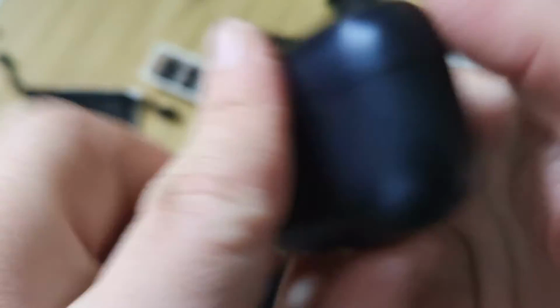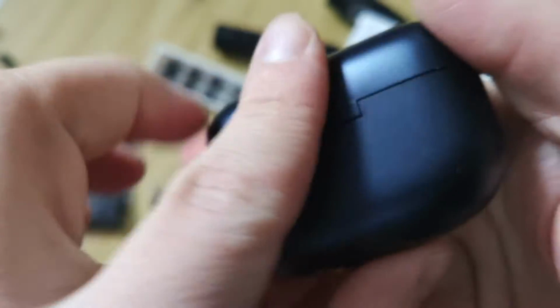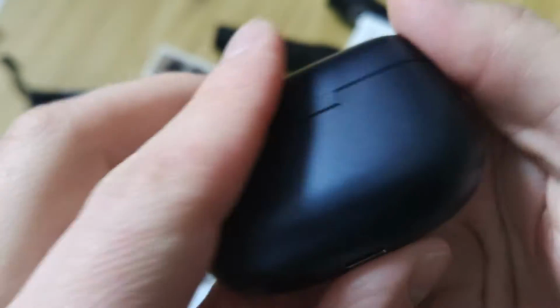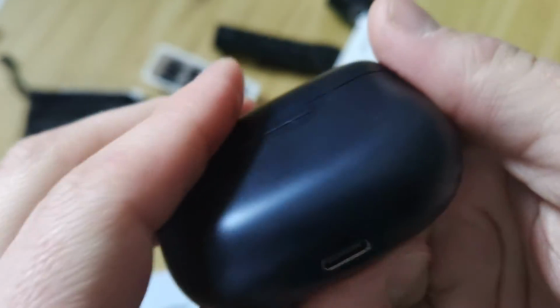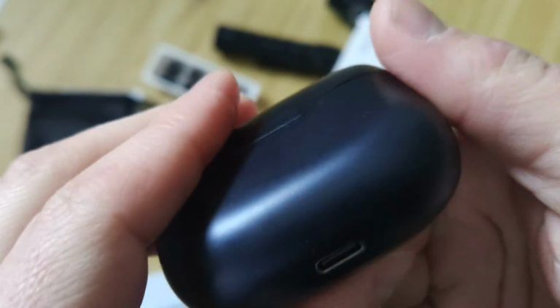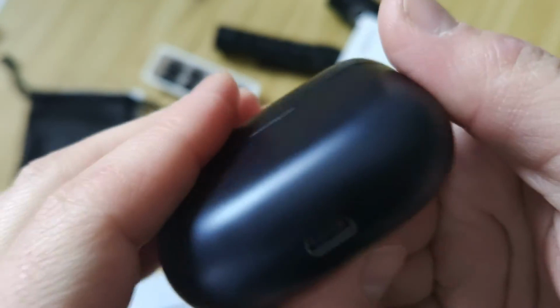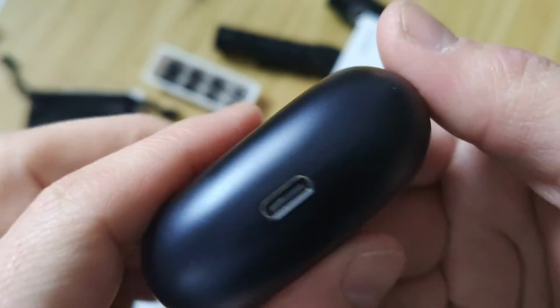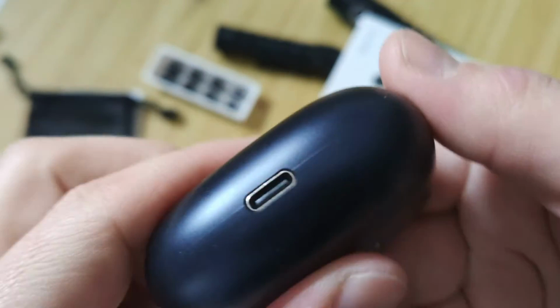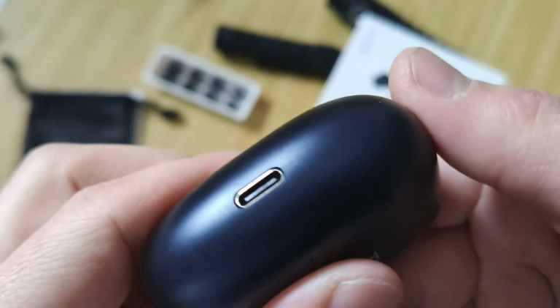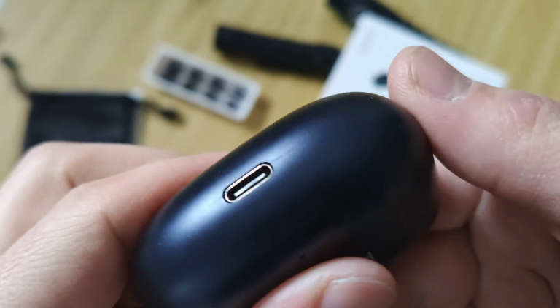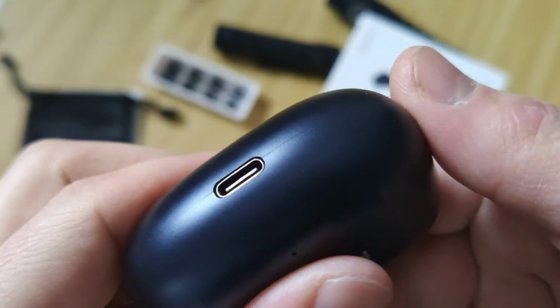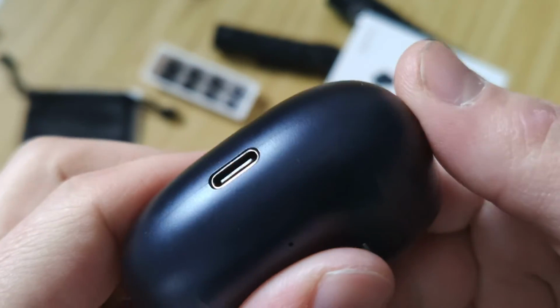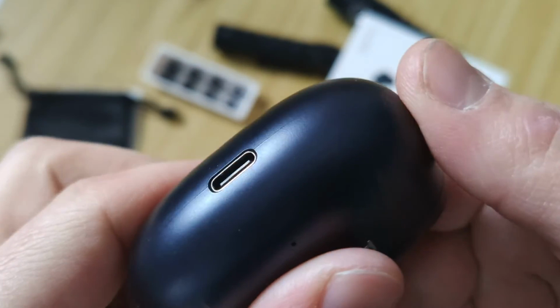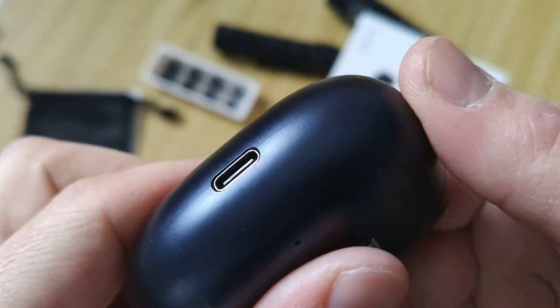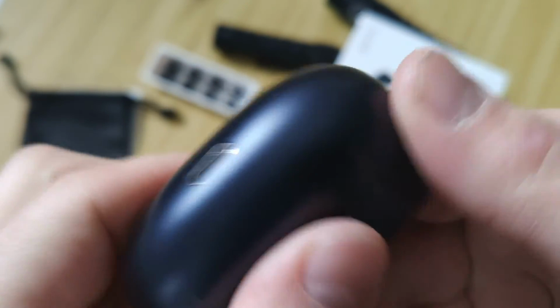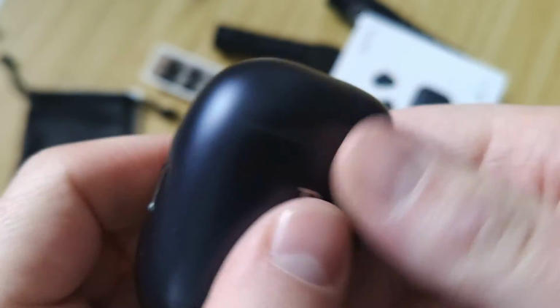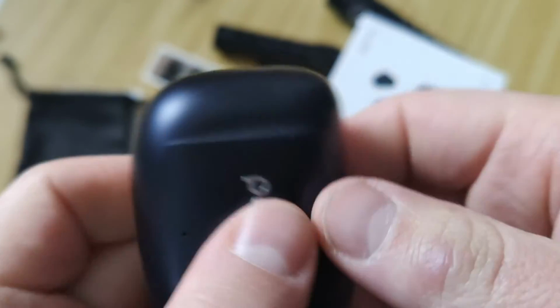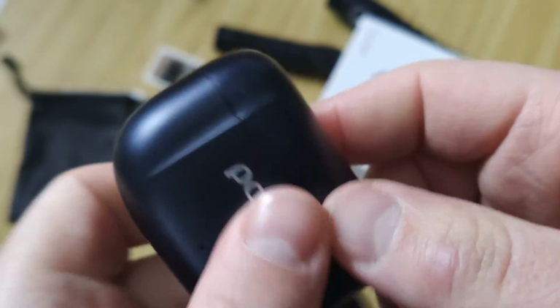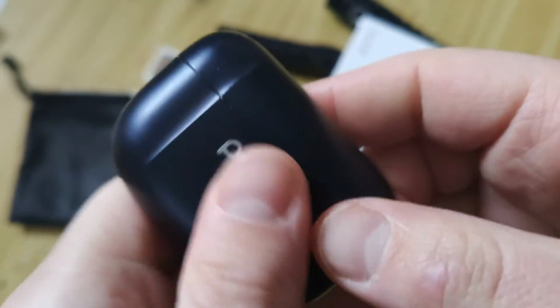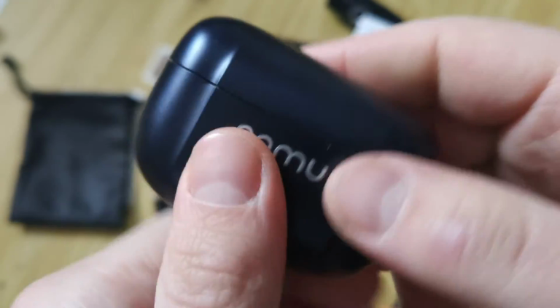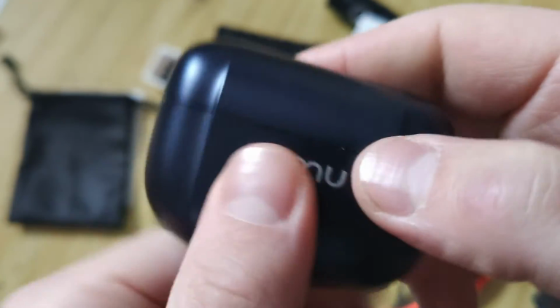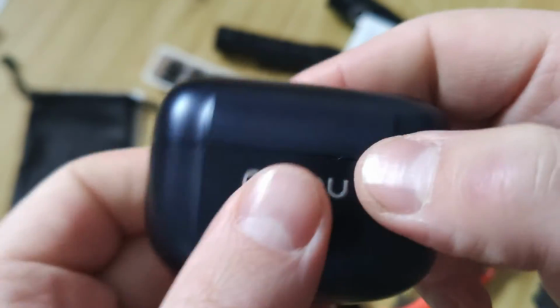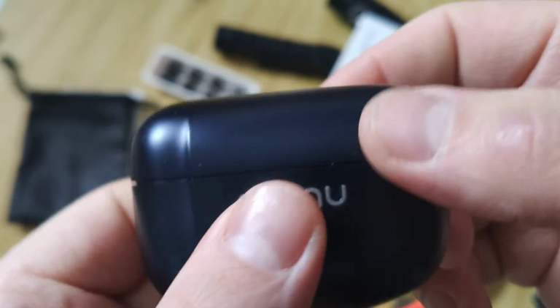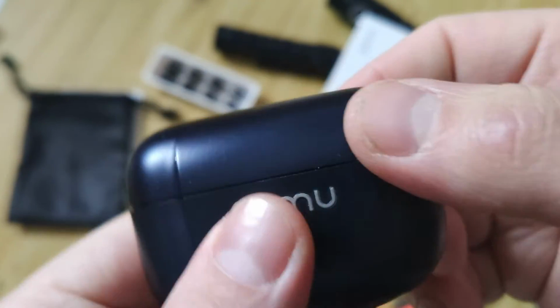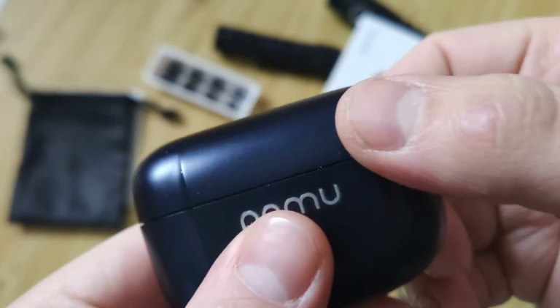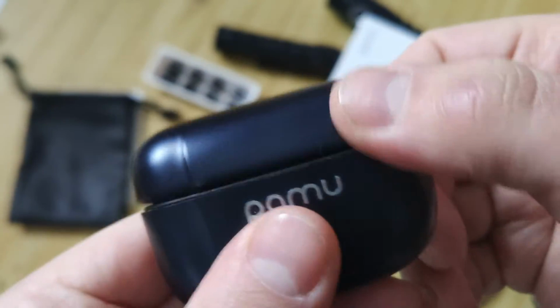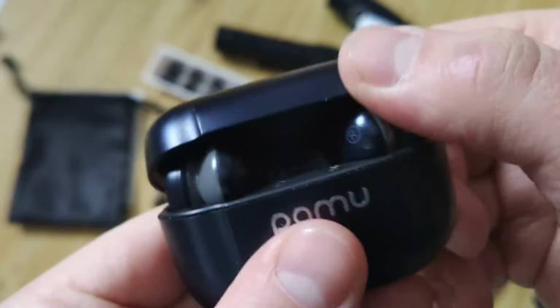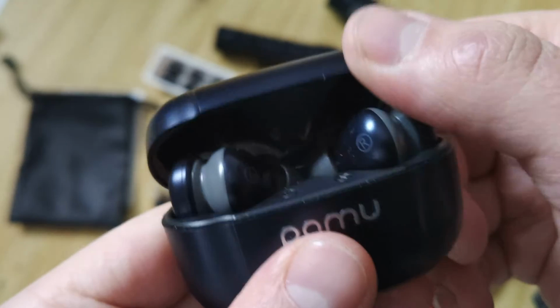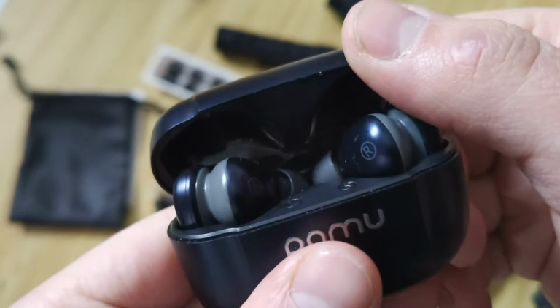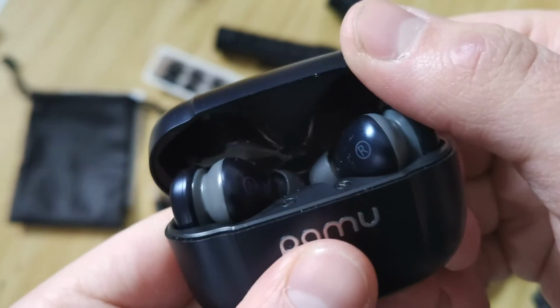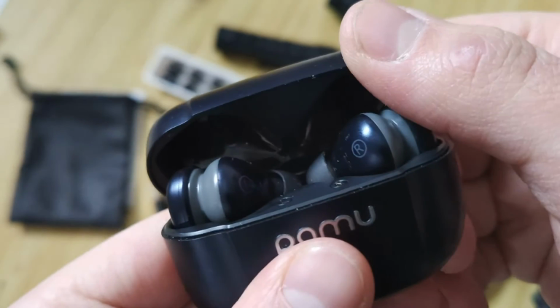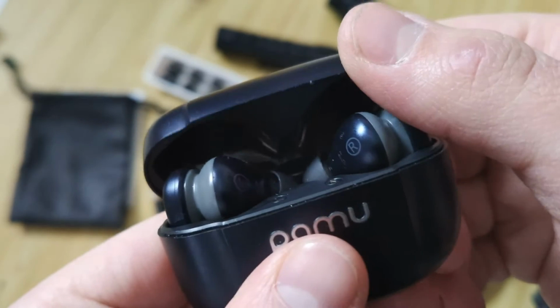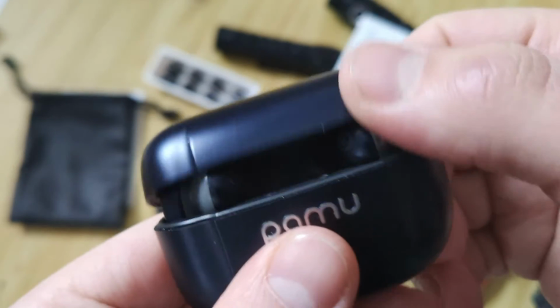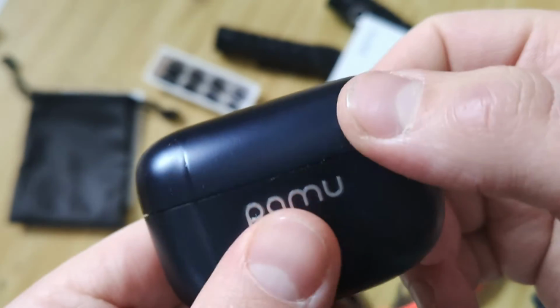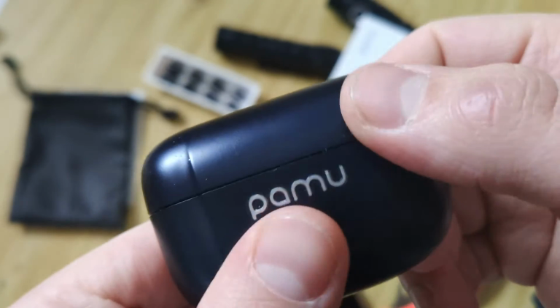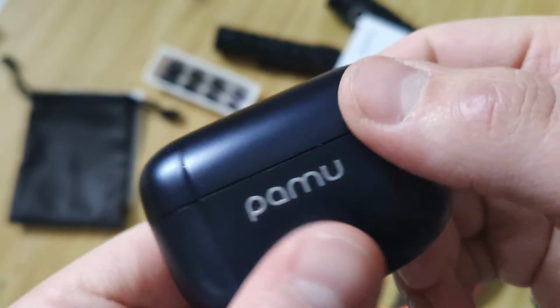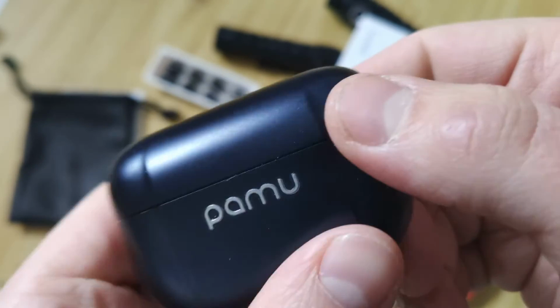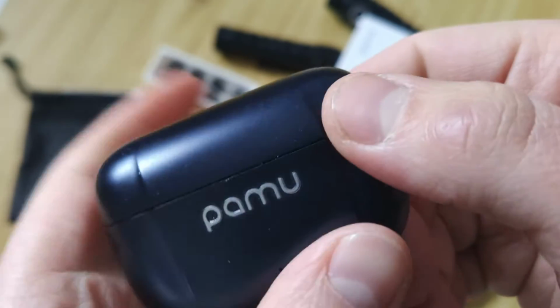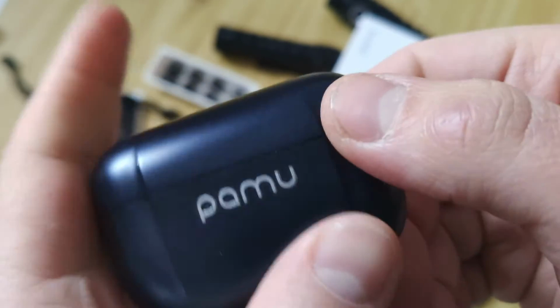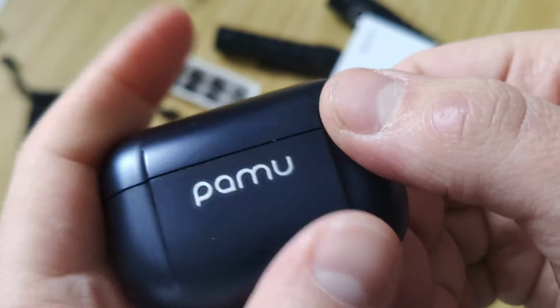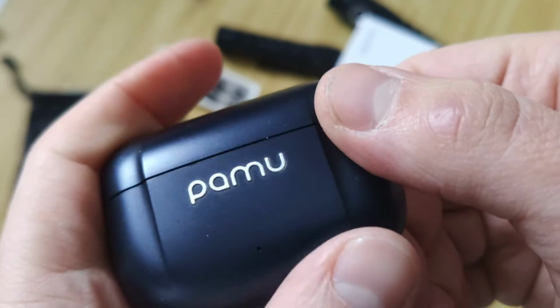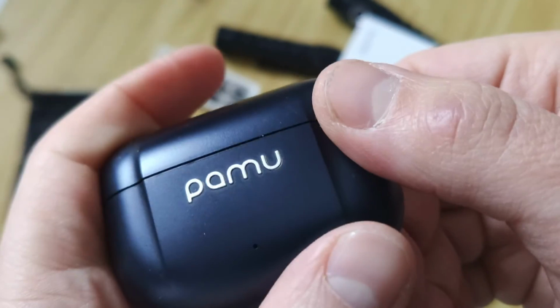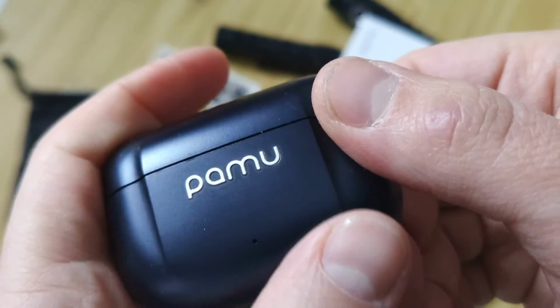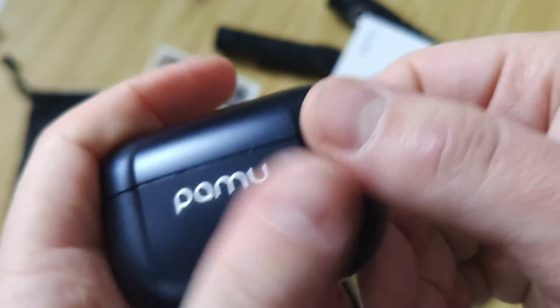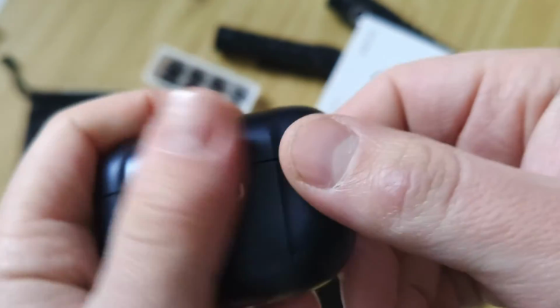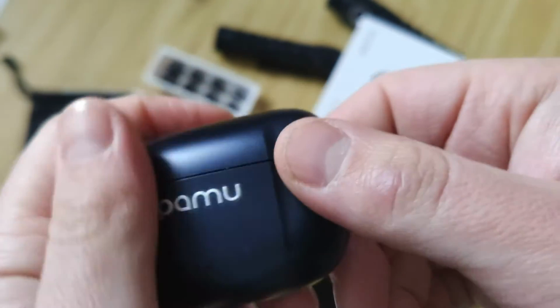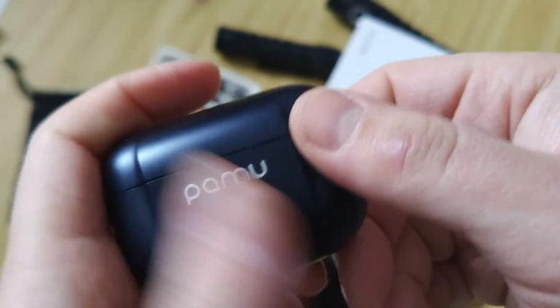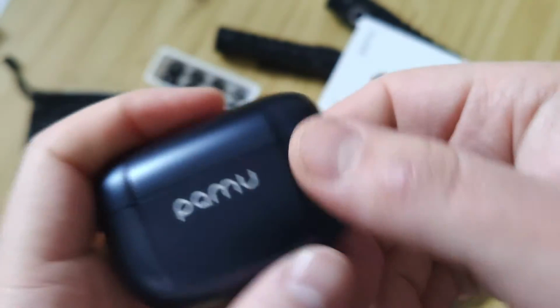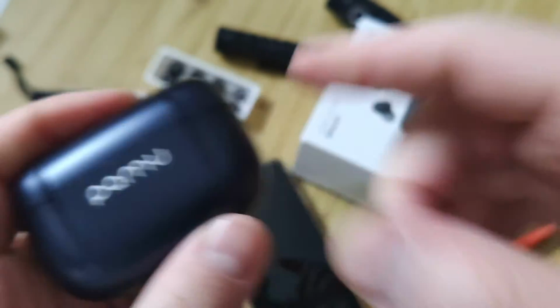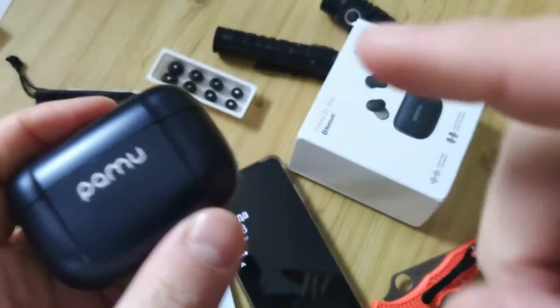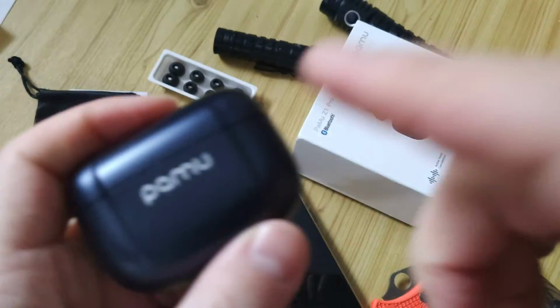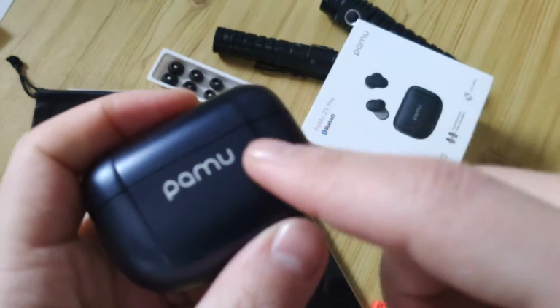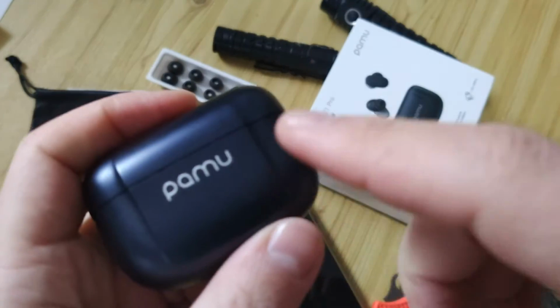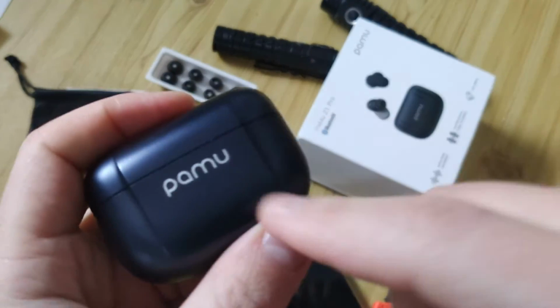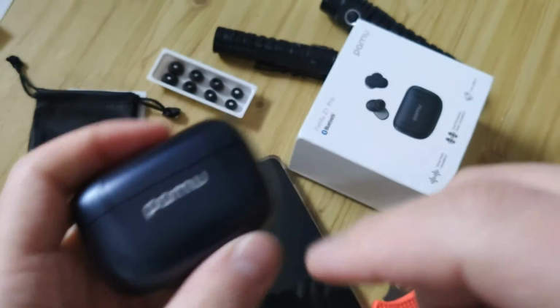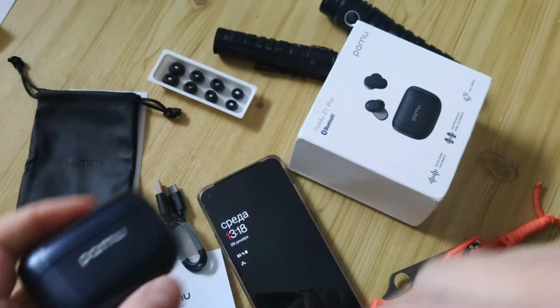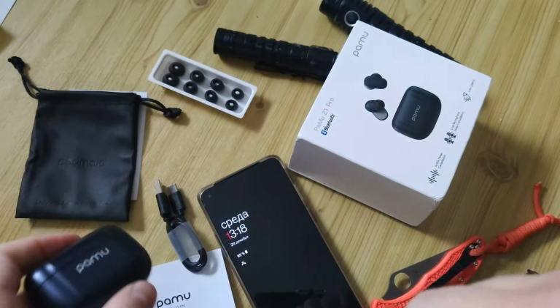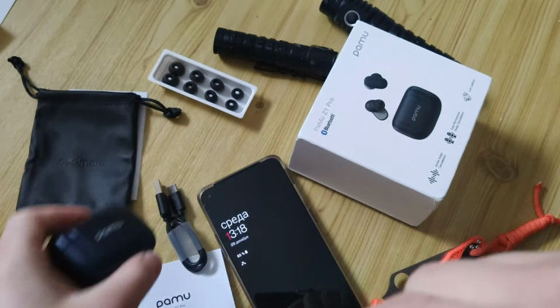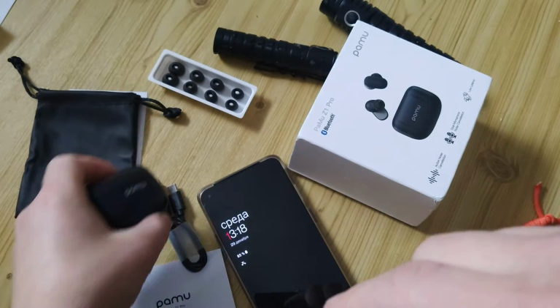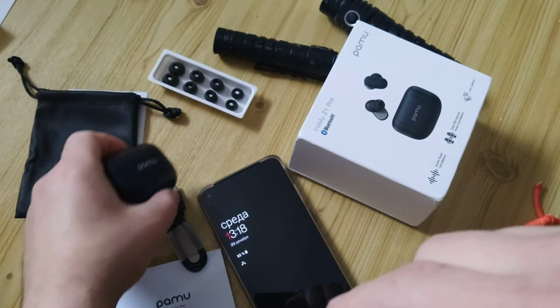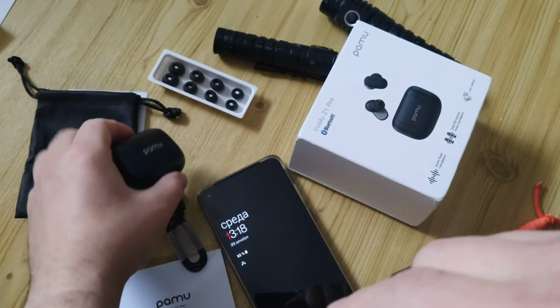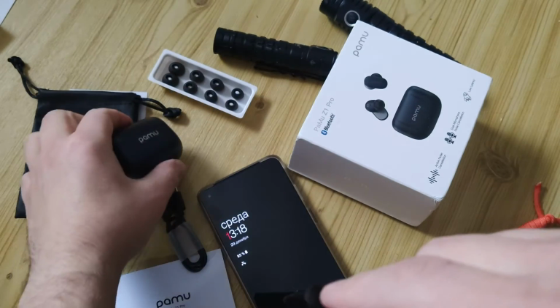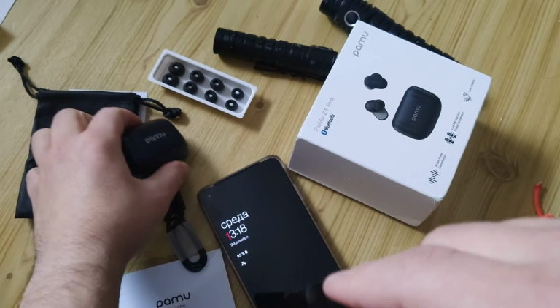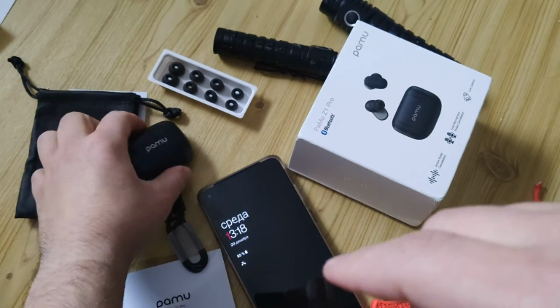As usual, in the description there will be a link for the full text review if you're interested in this model, and also a link to the official site where you can buy it.